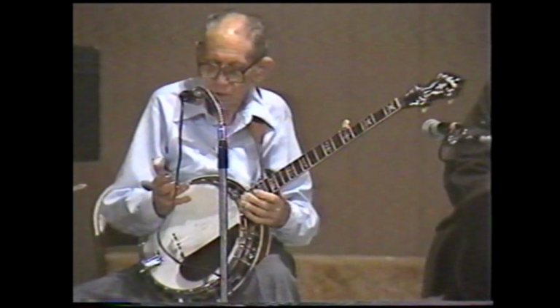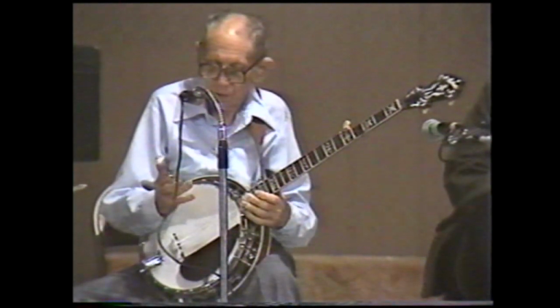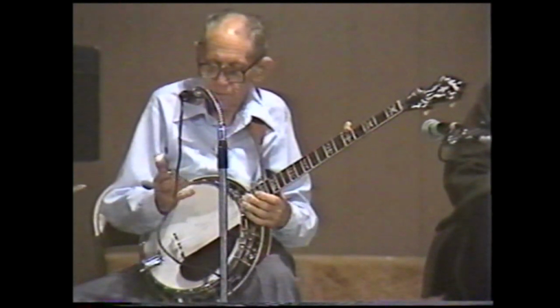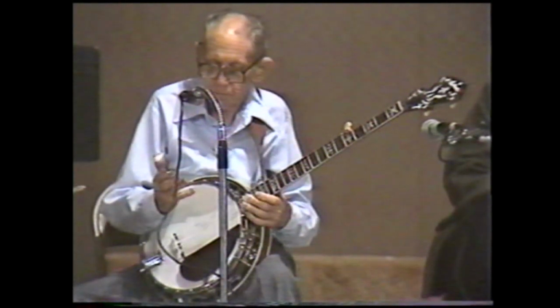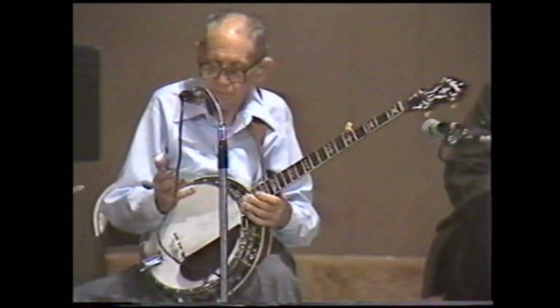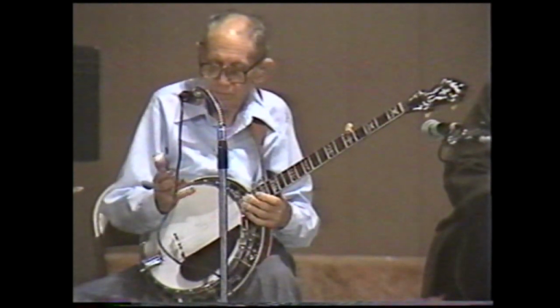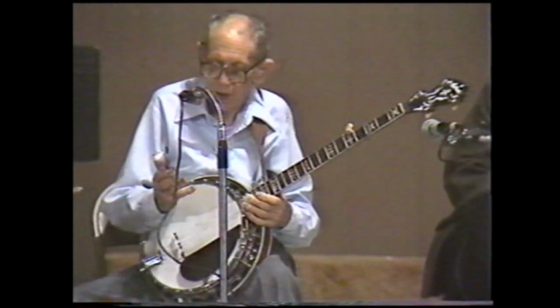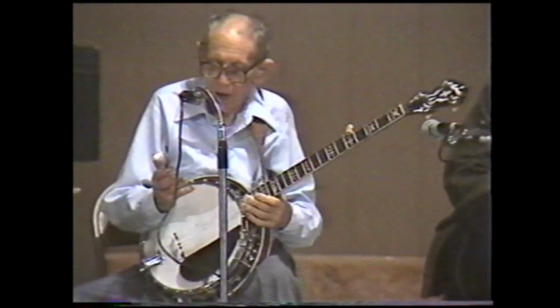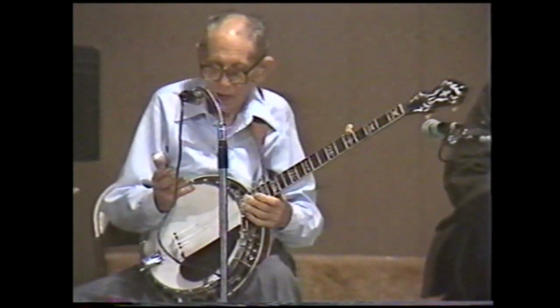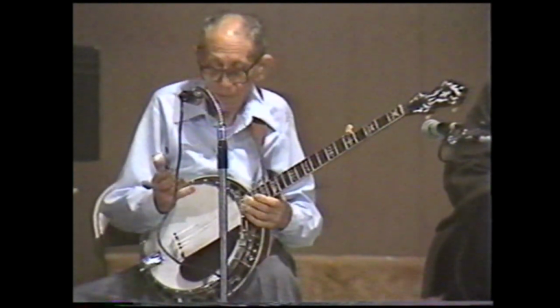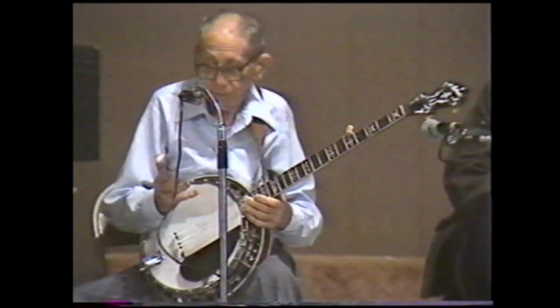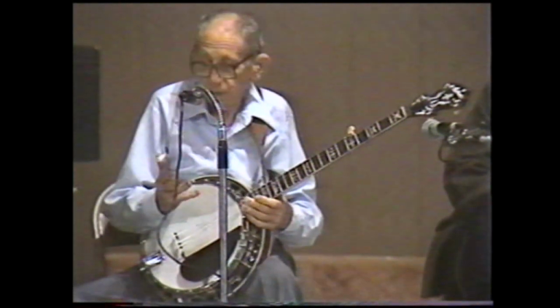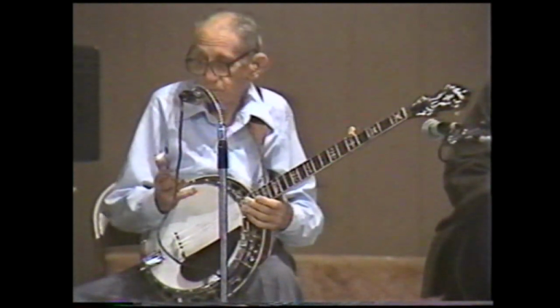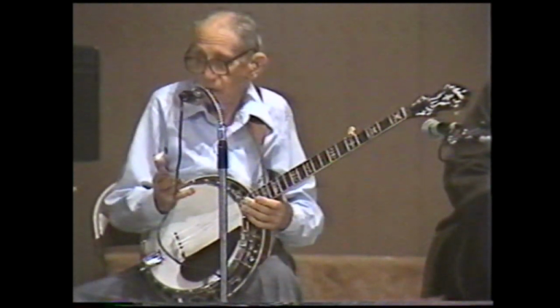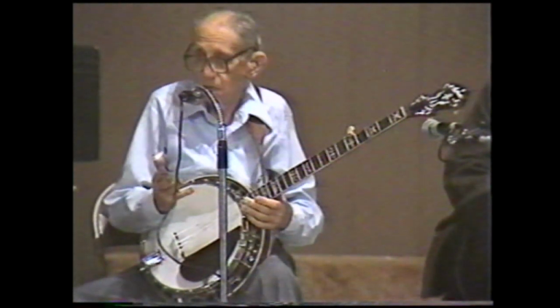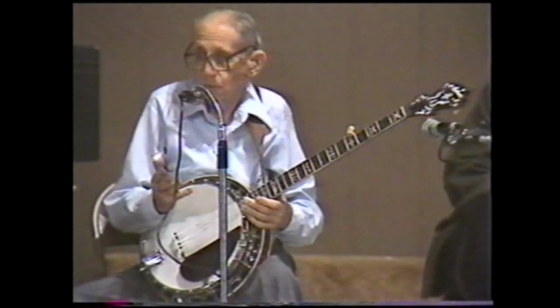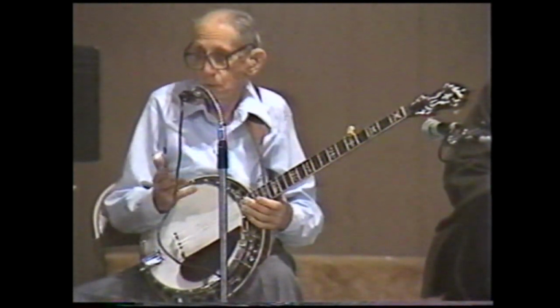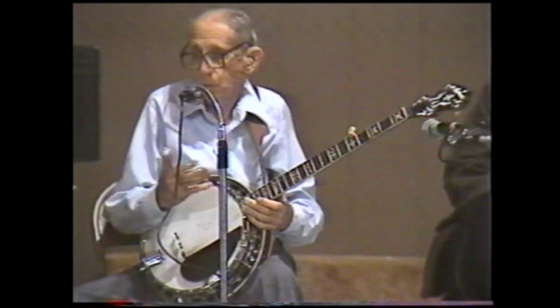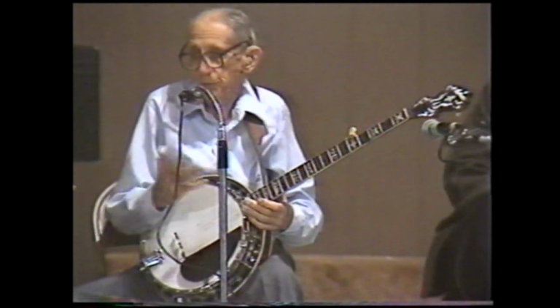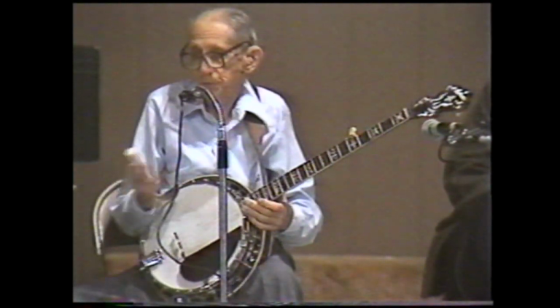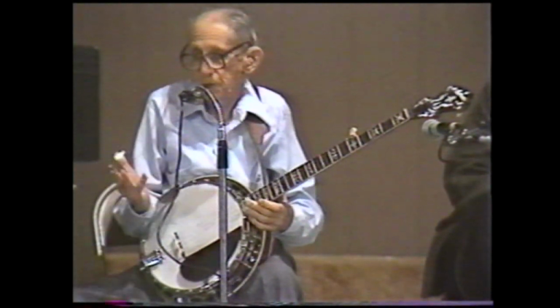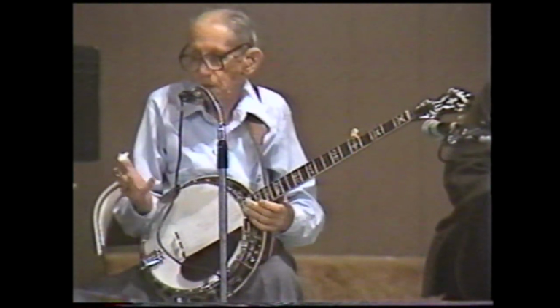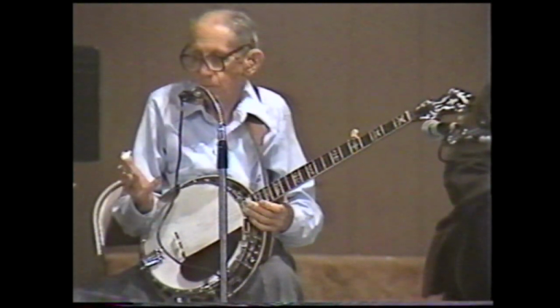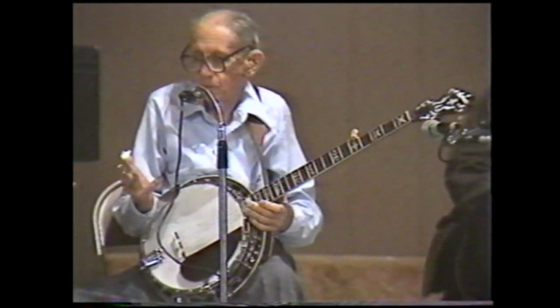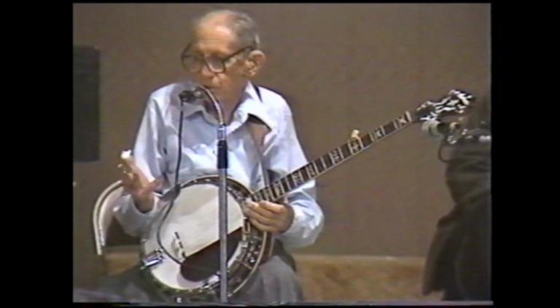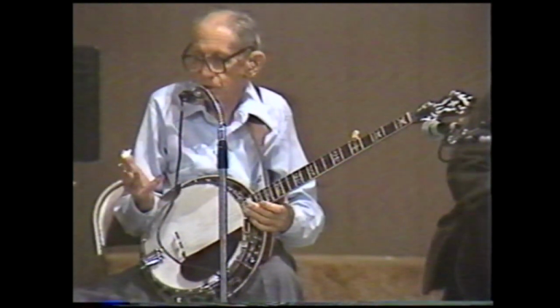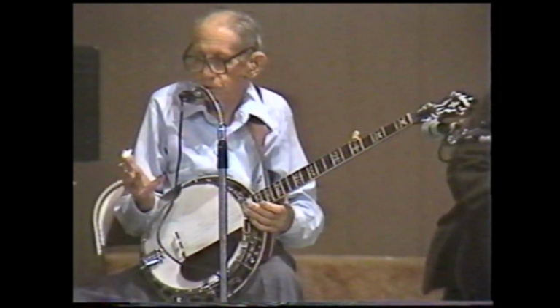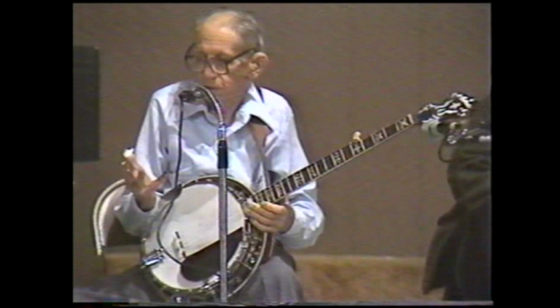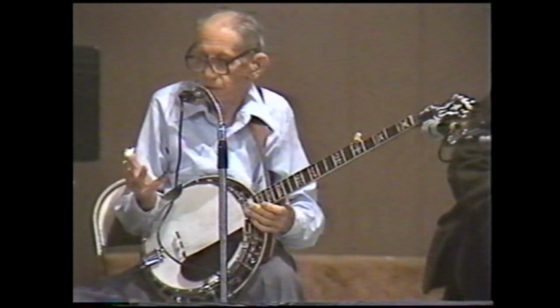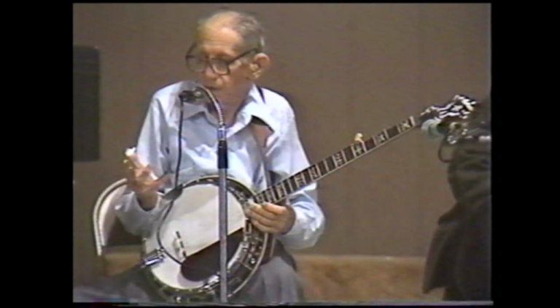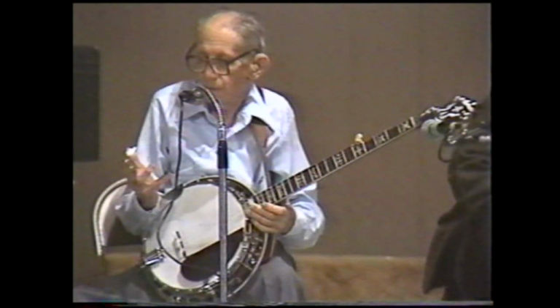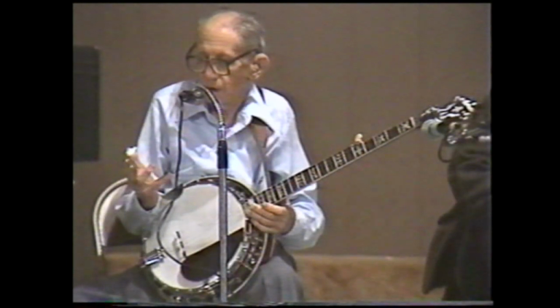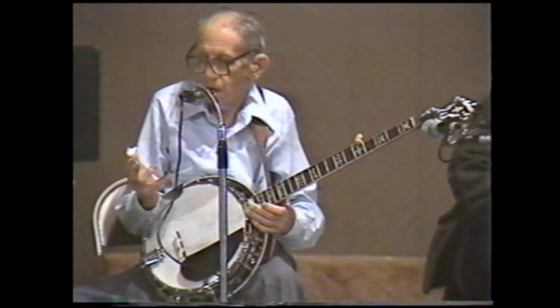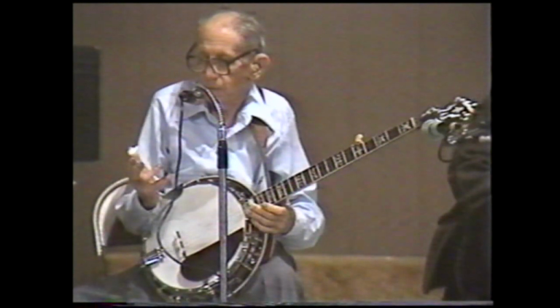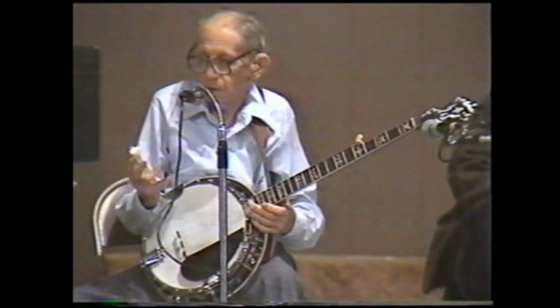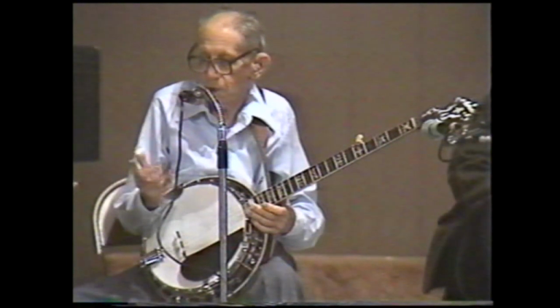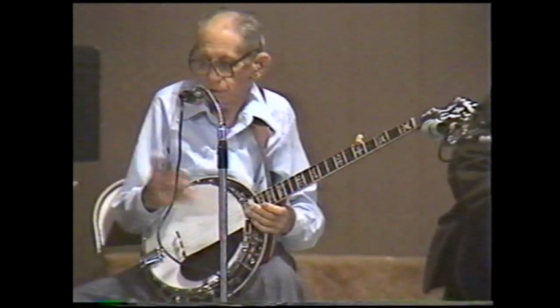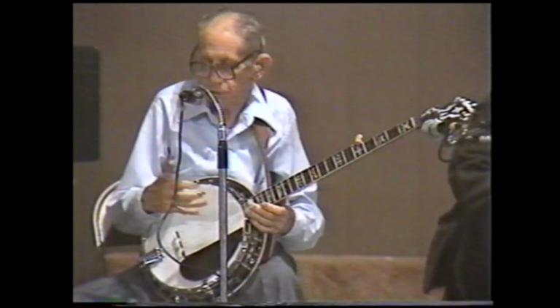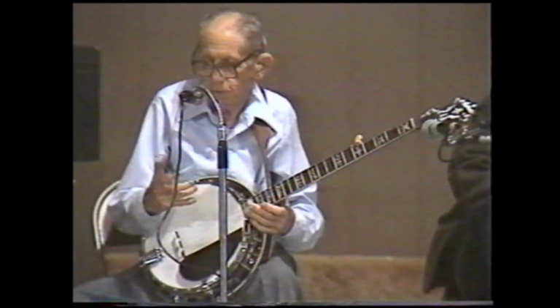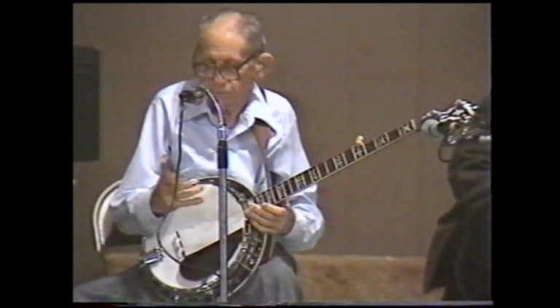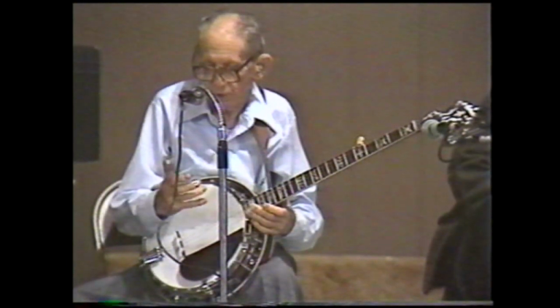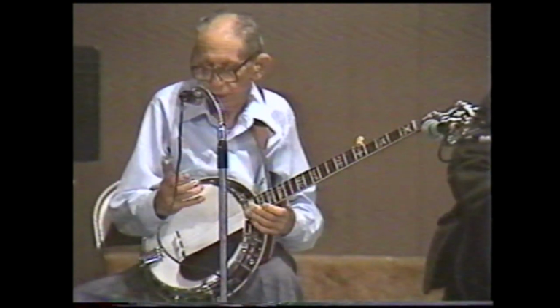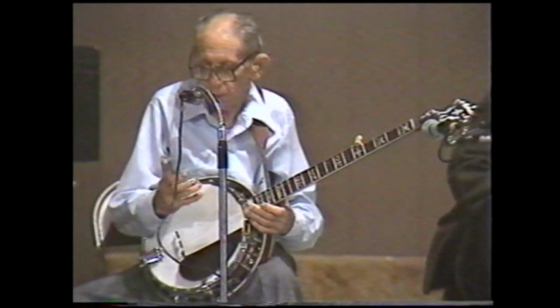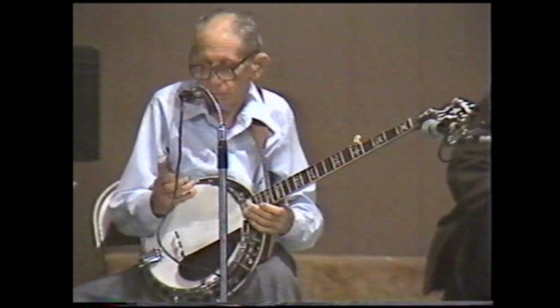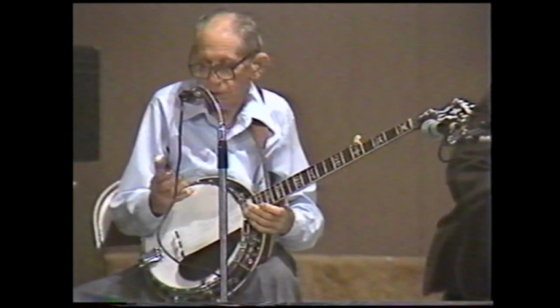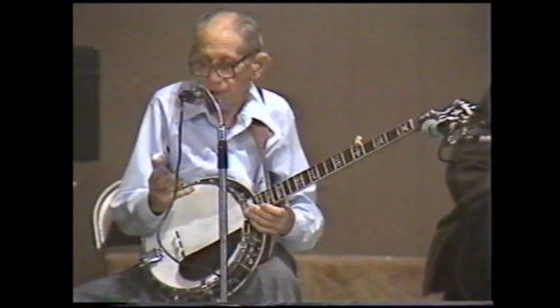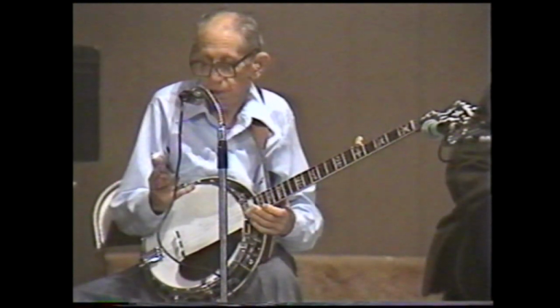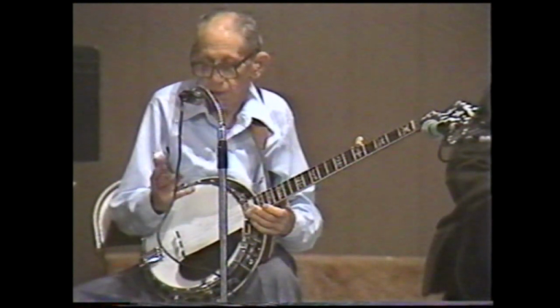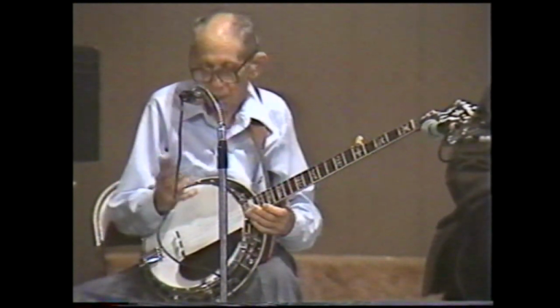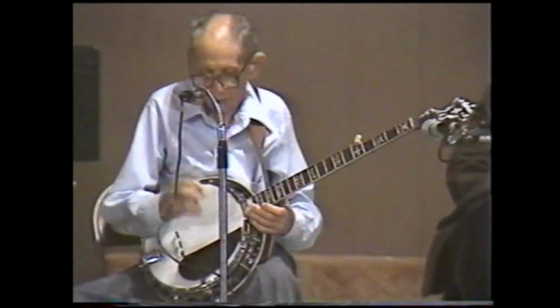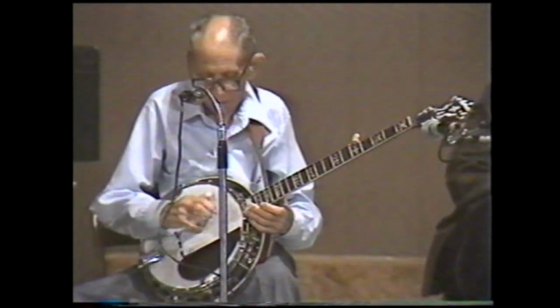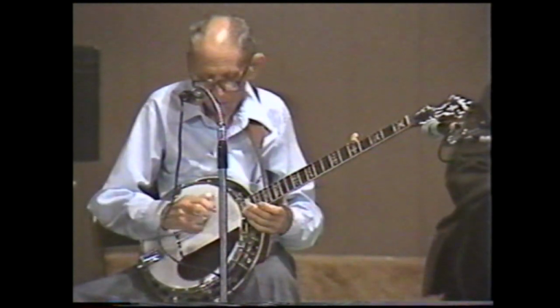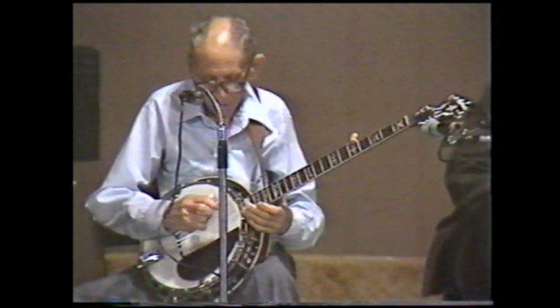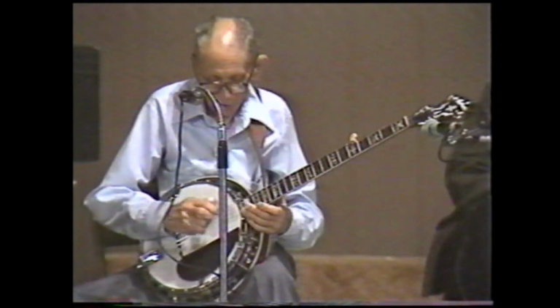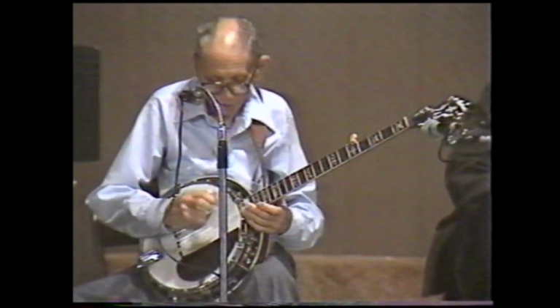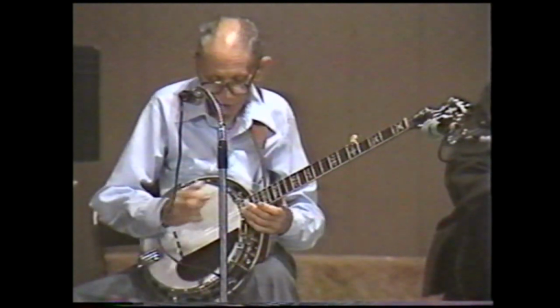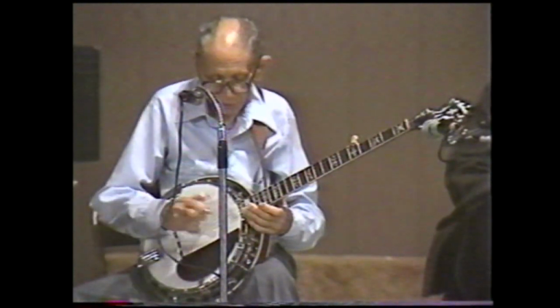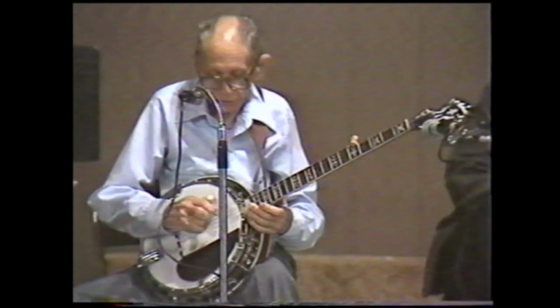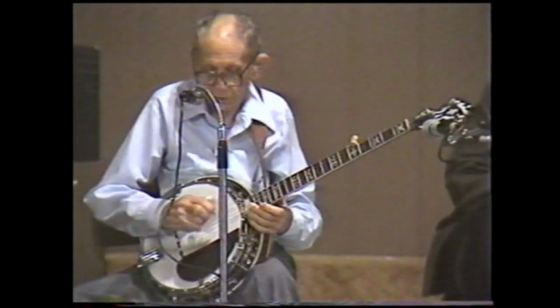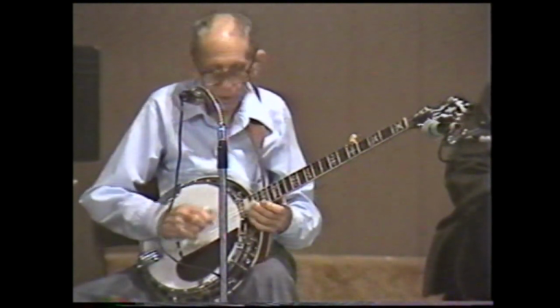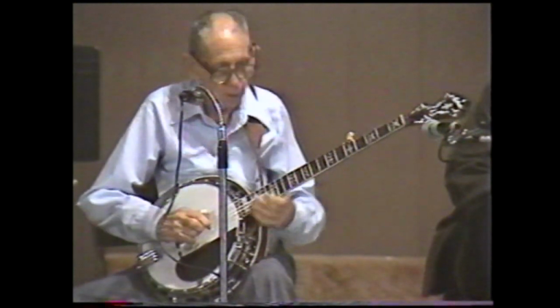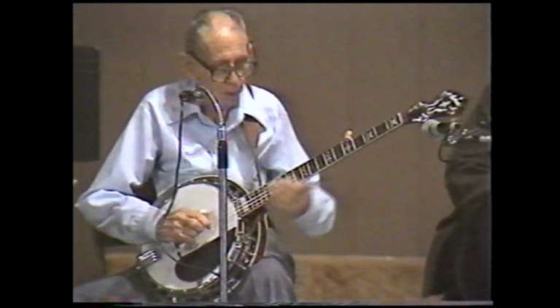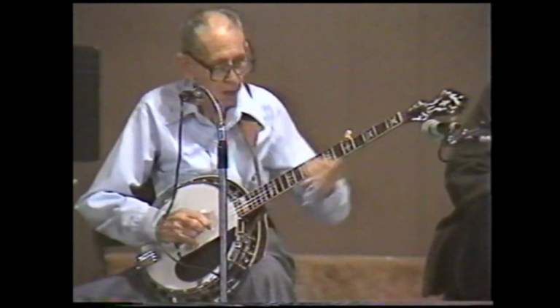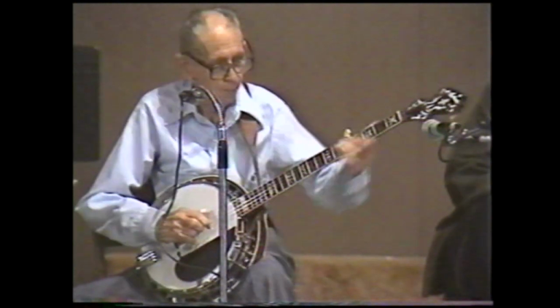Now, I don't know which came first — the claw-hammer or the two-finger — but anyhow, this is the claw-hammer.